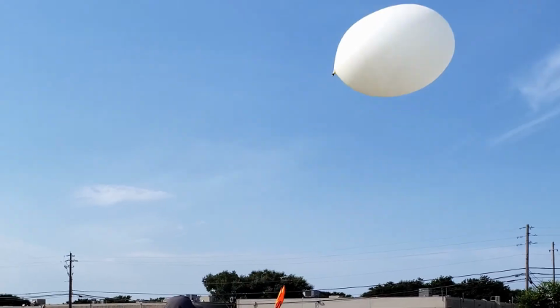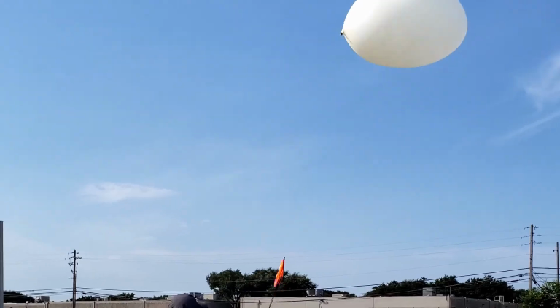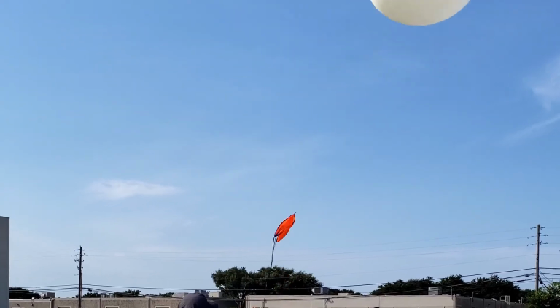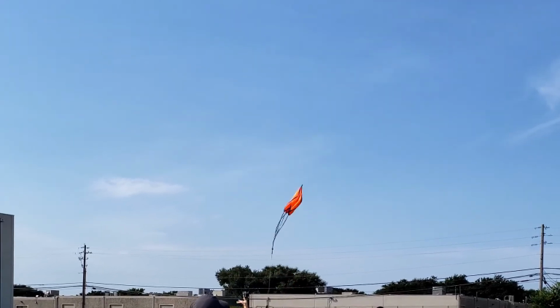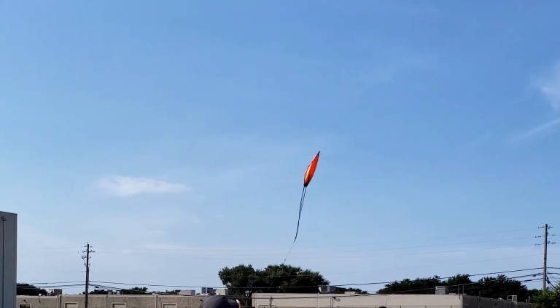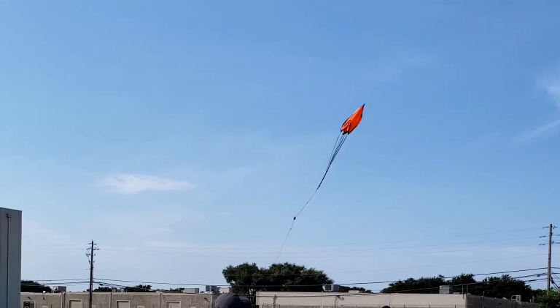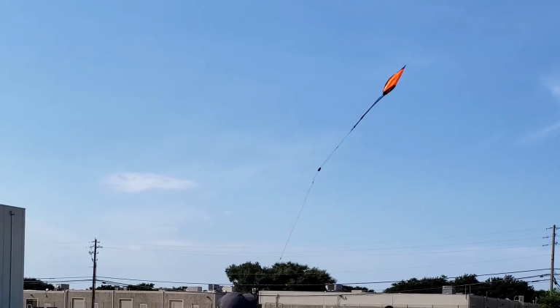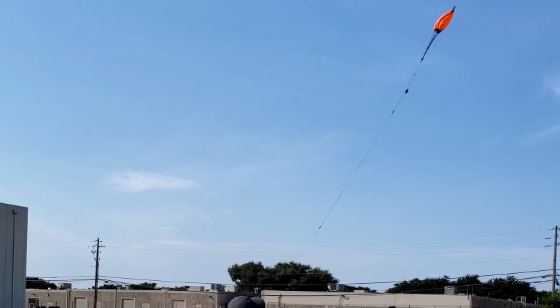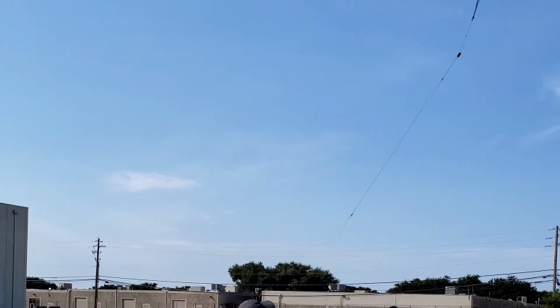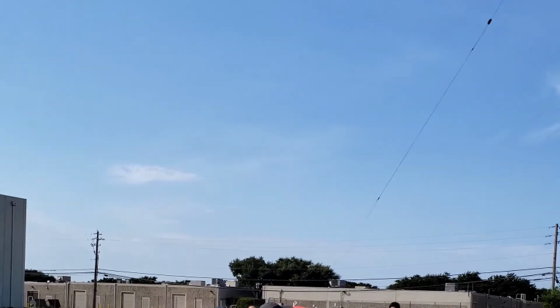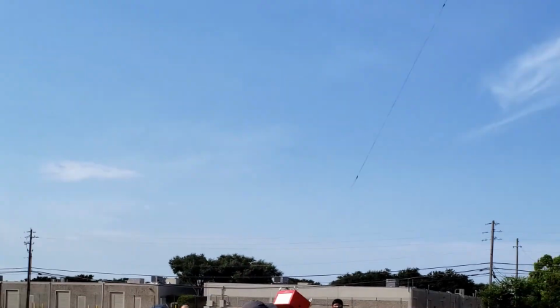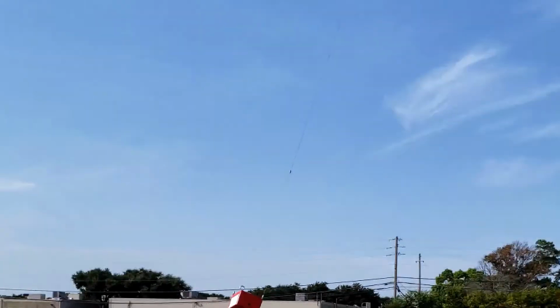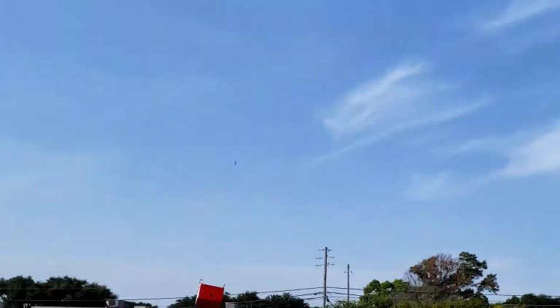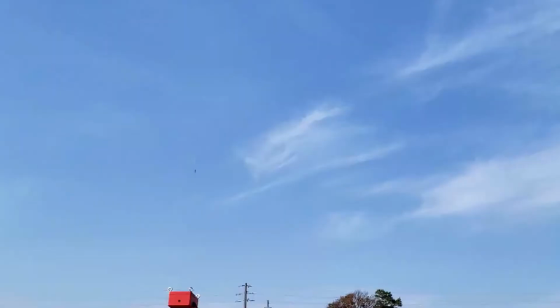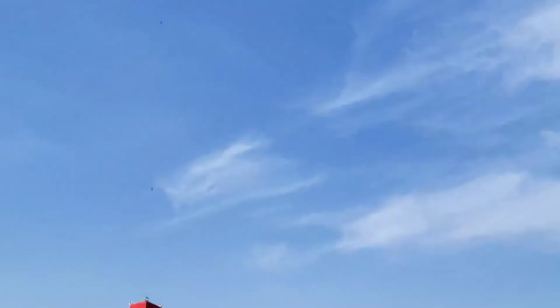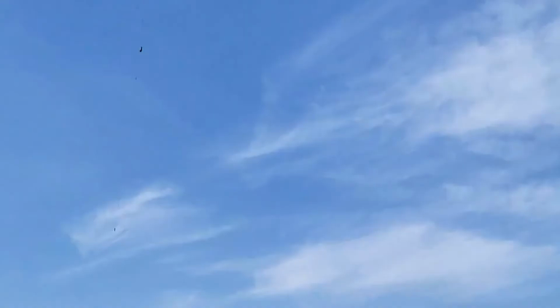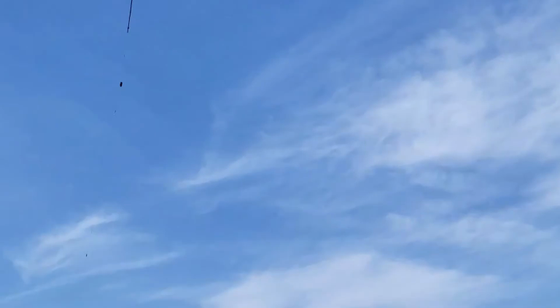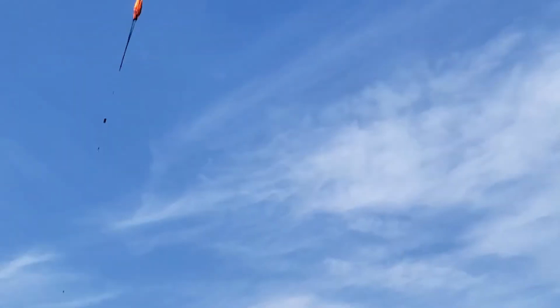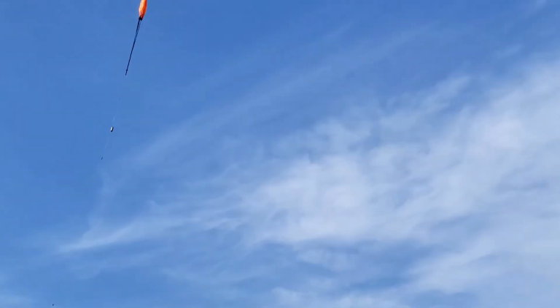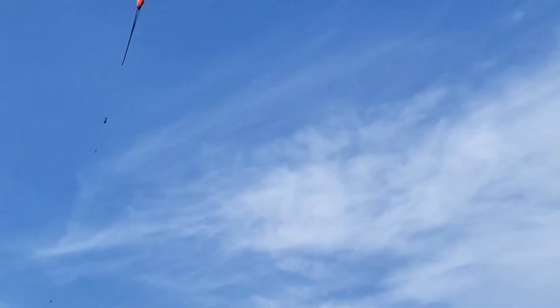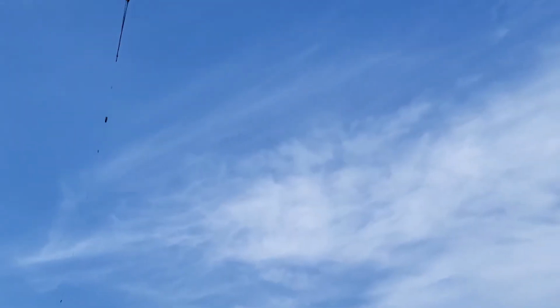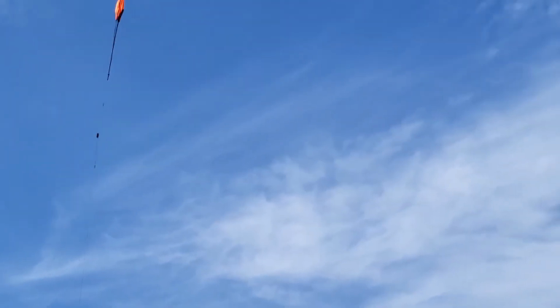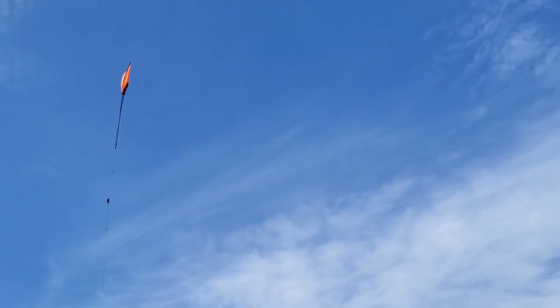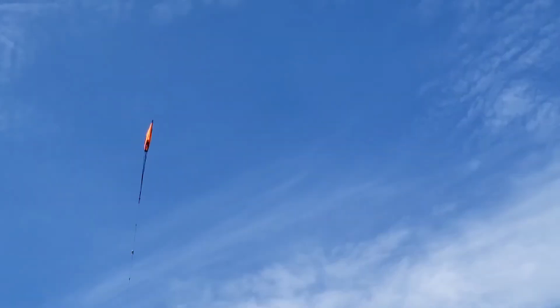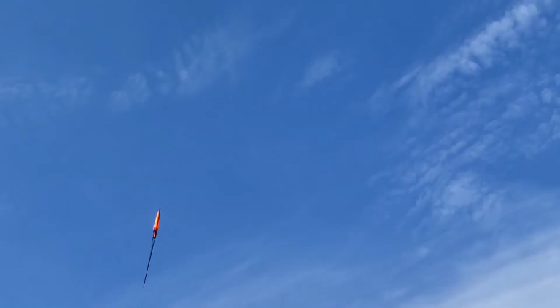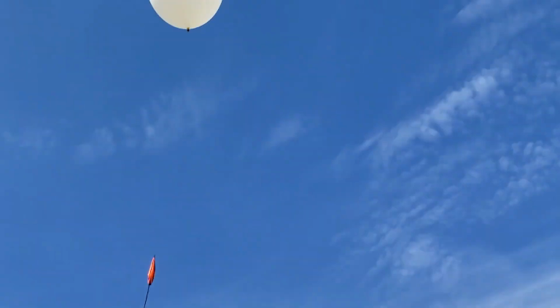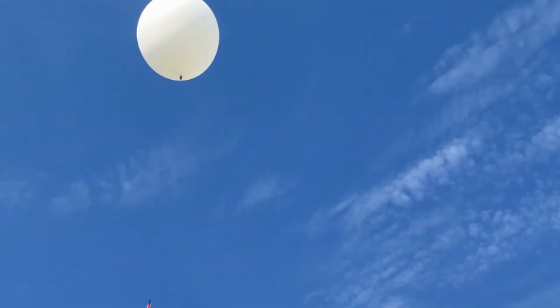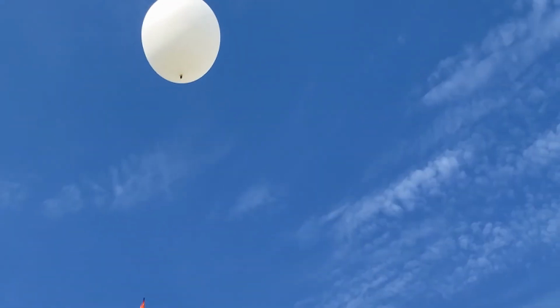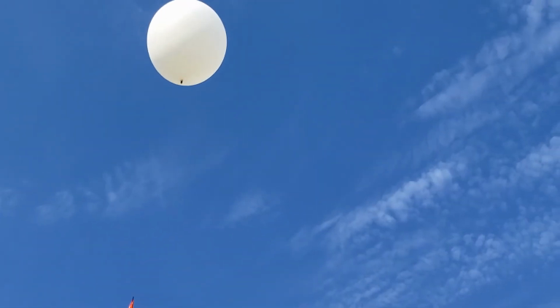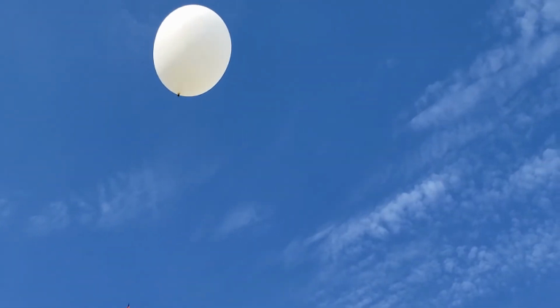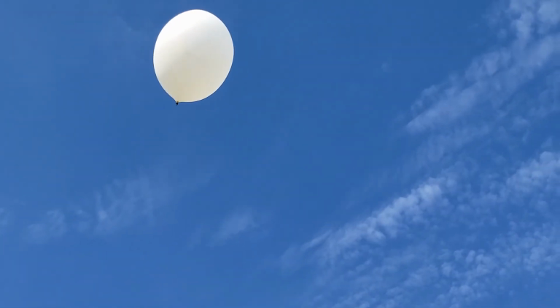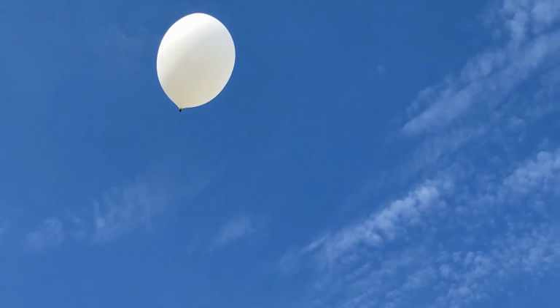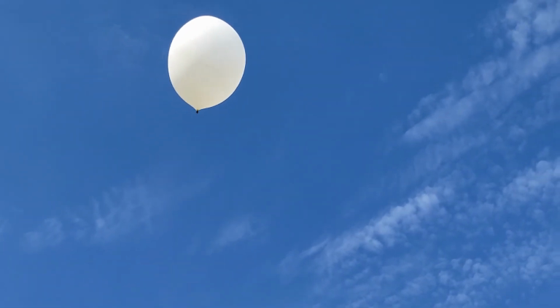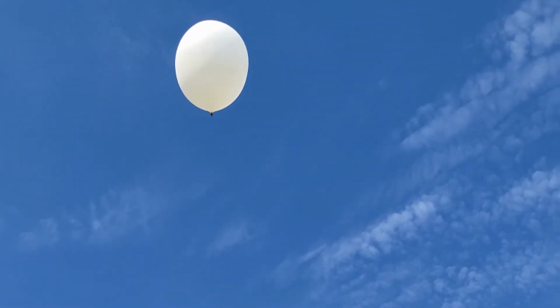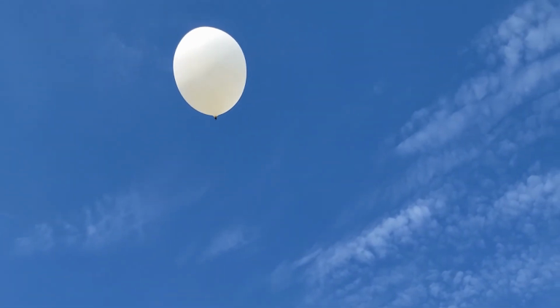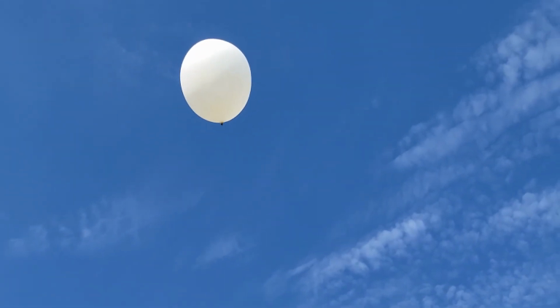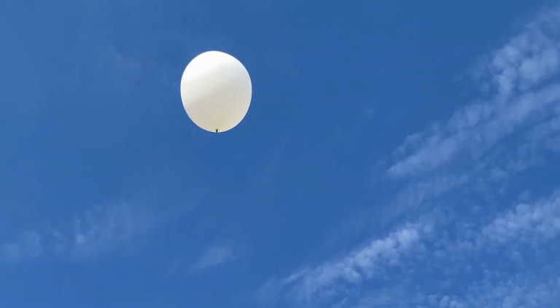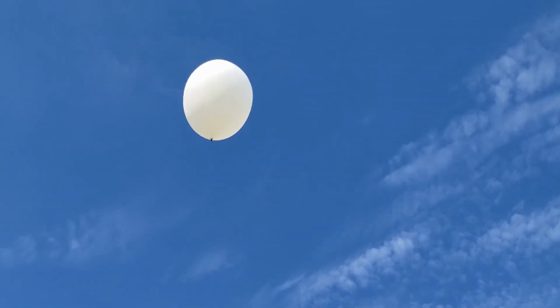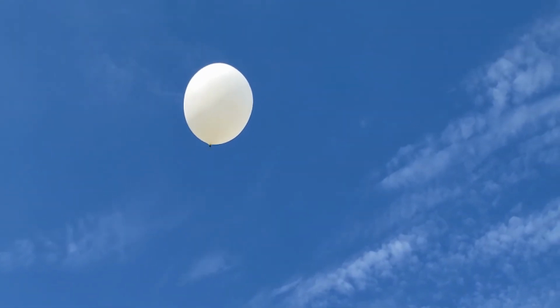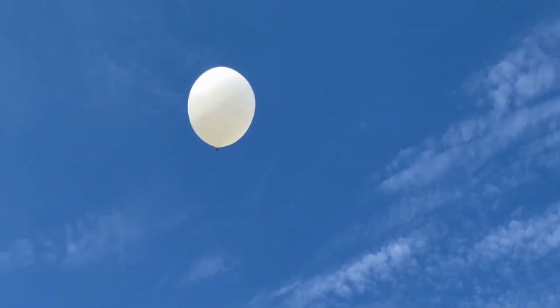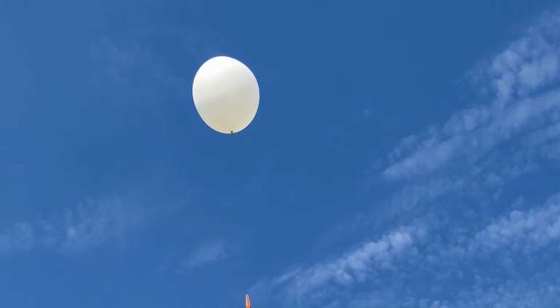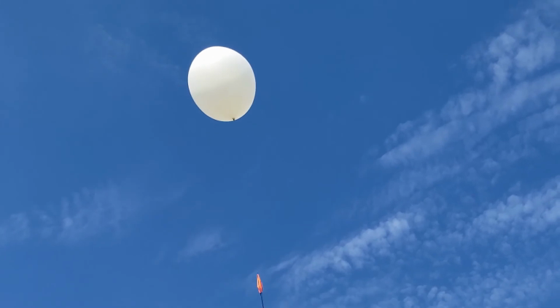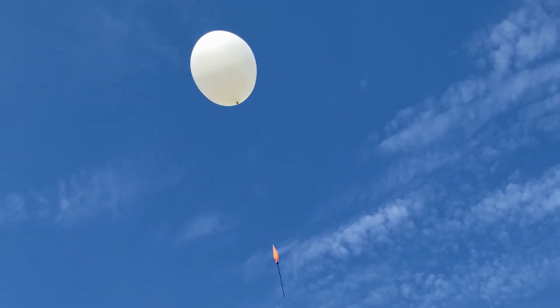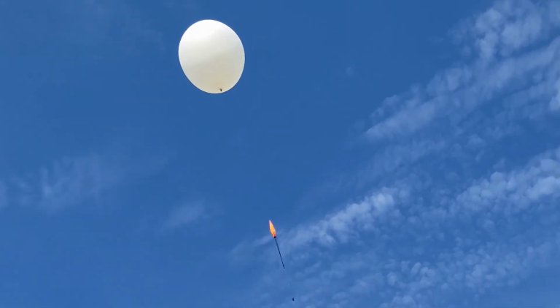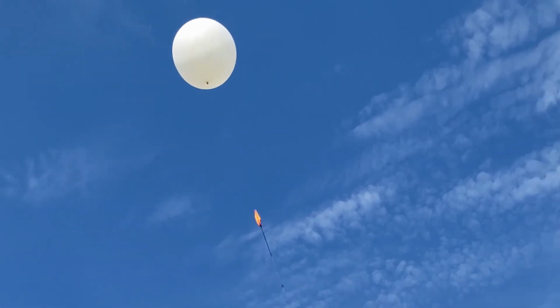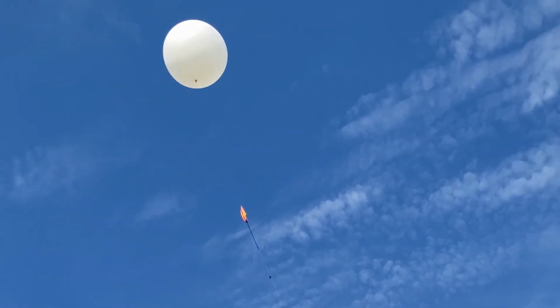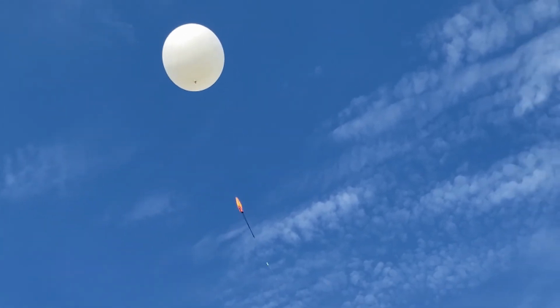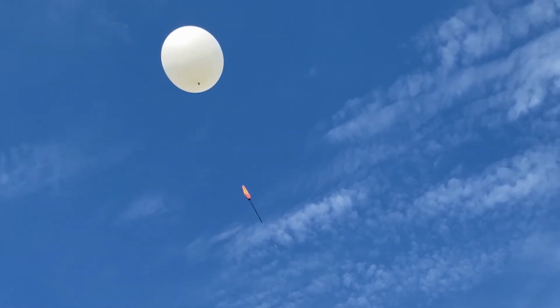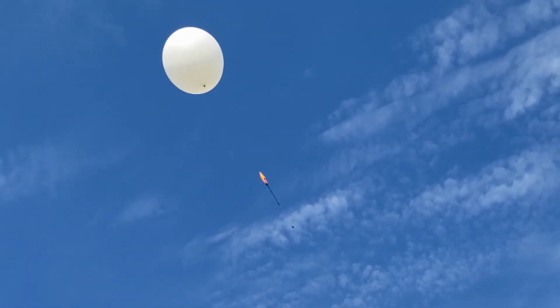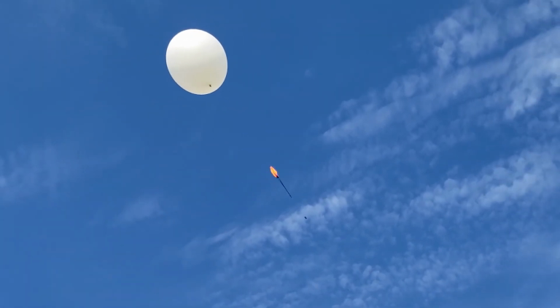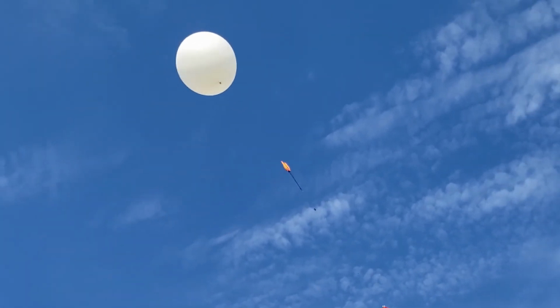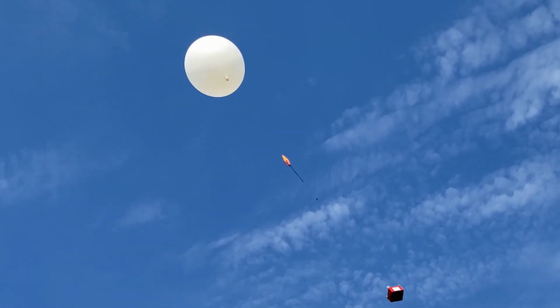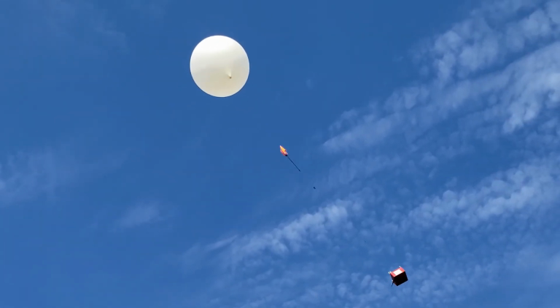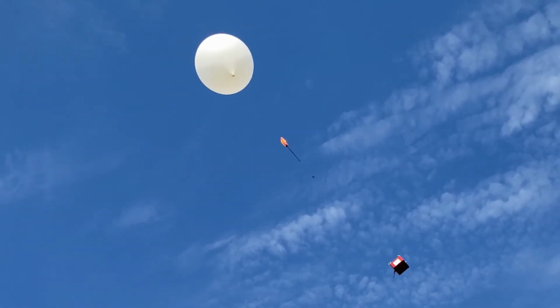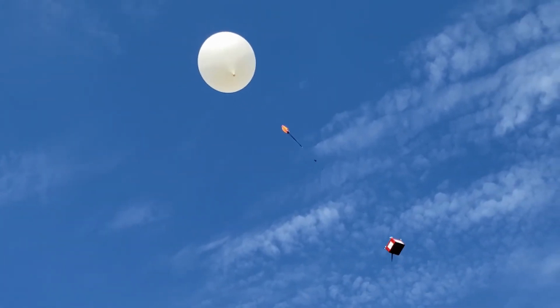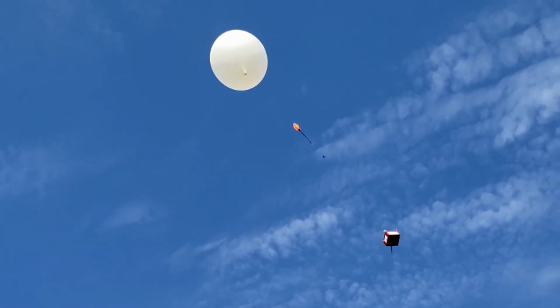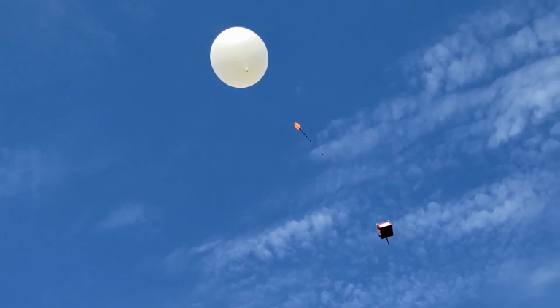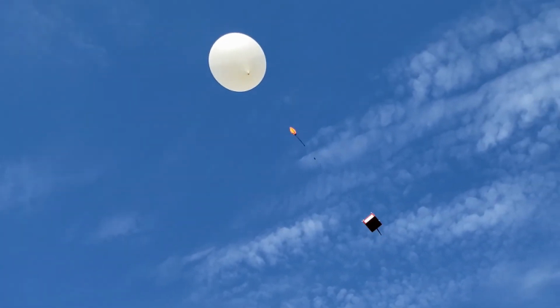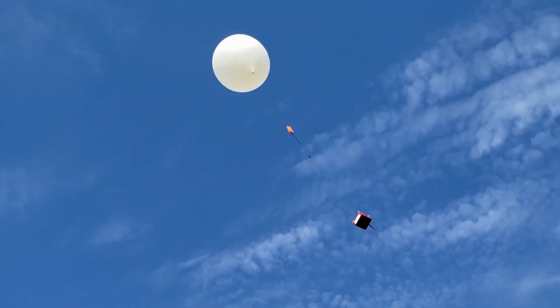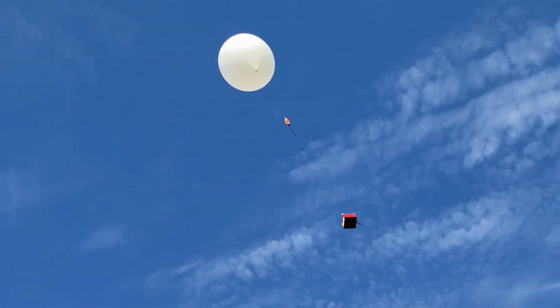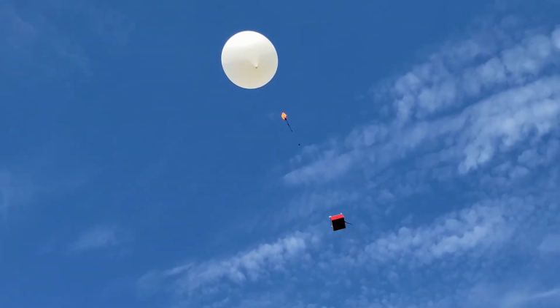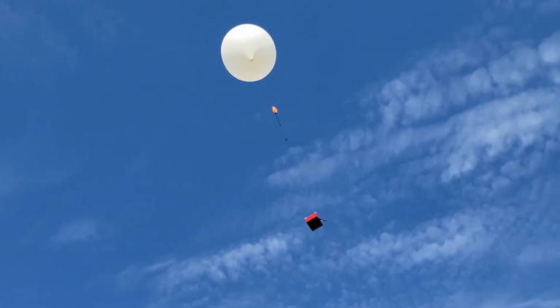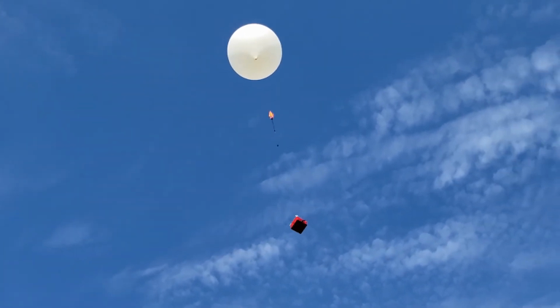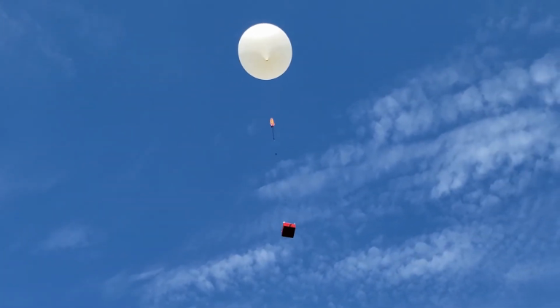Finally, to make sure Halcyon safely reaches the ground after the mission, our recovery team is hard at work designing parachute systems for the rocket.